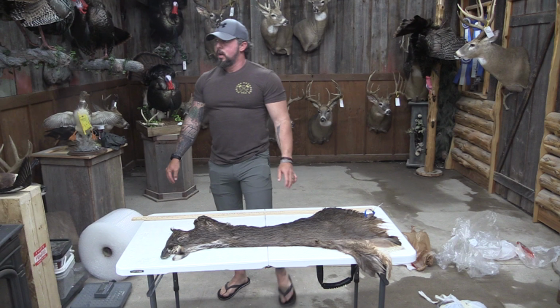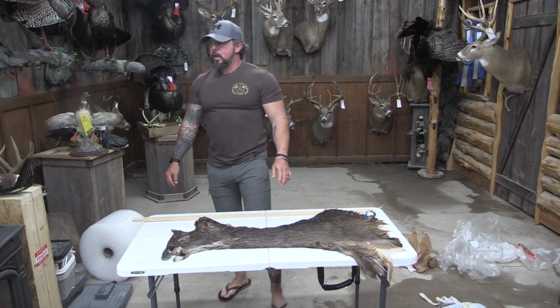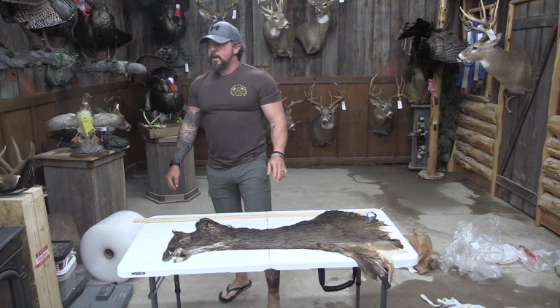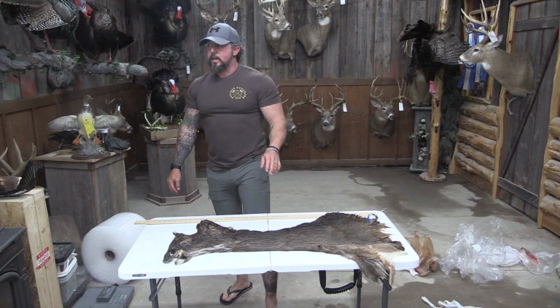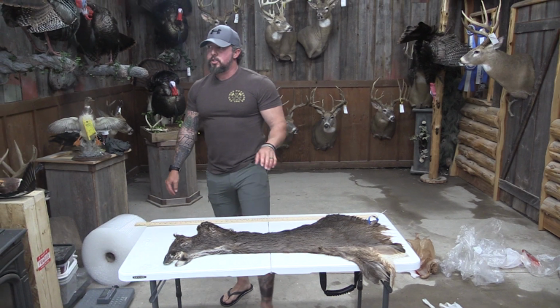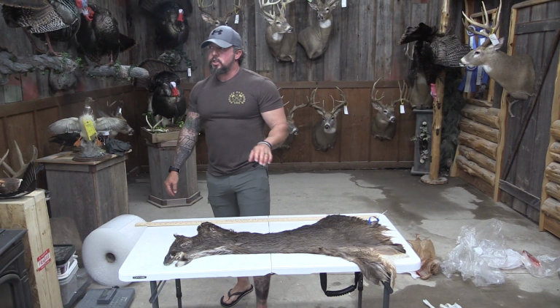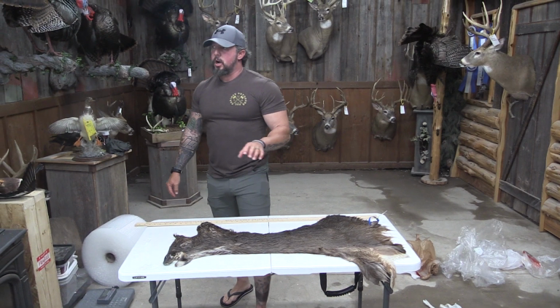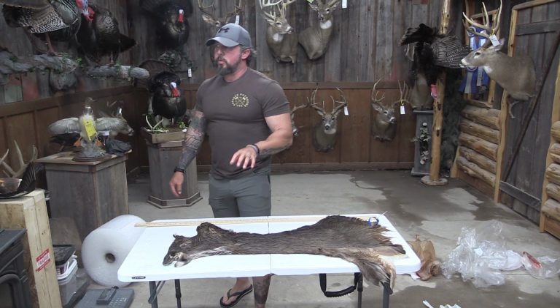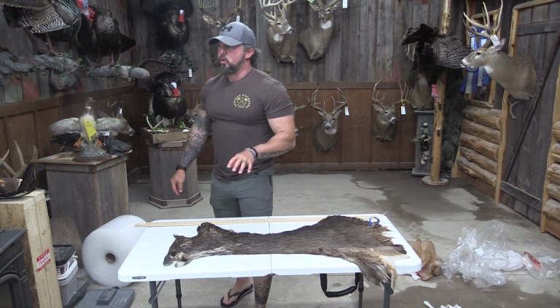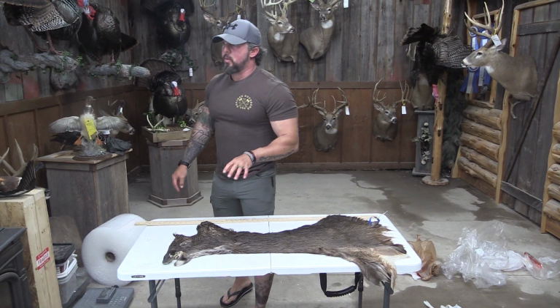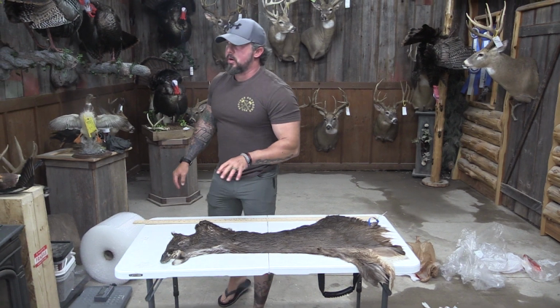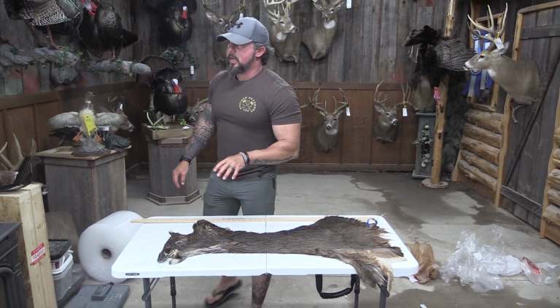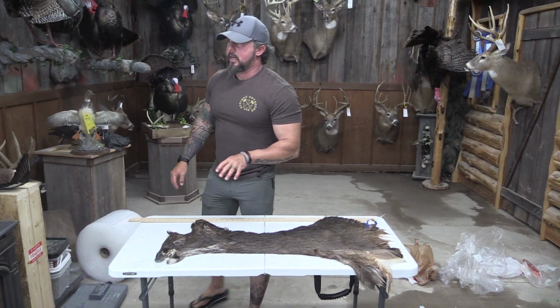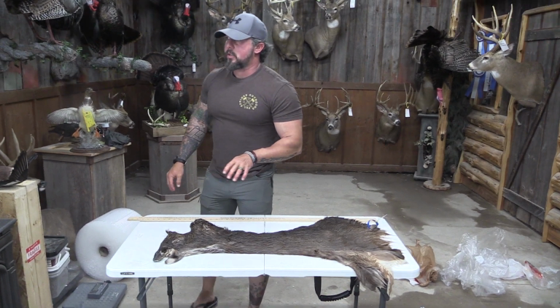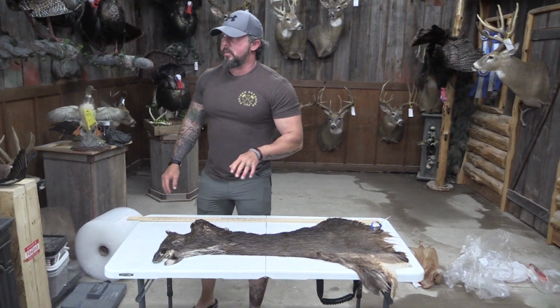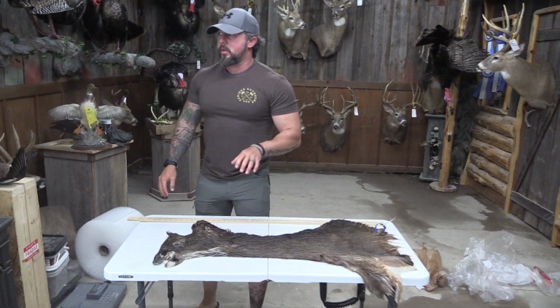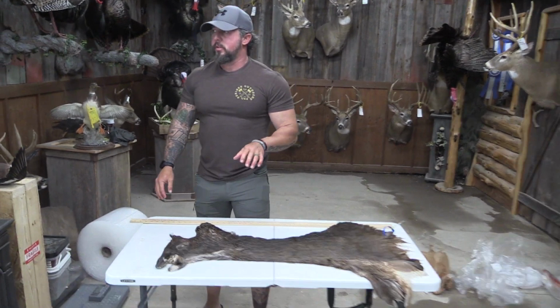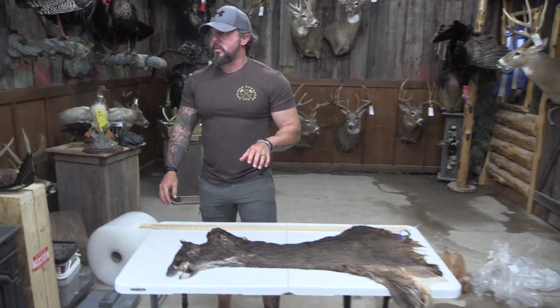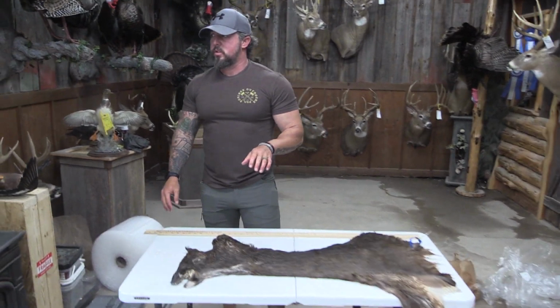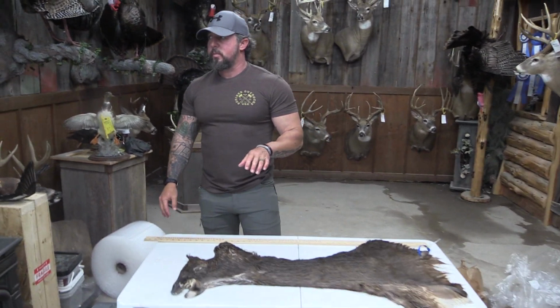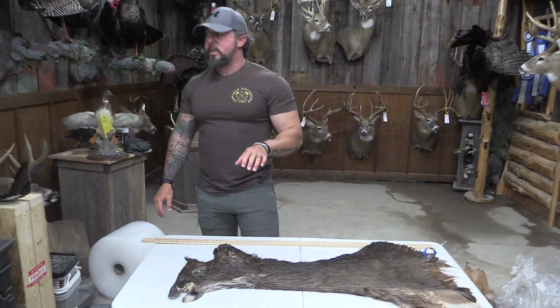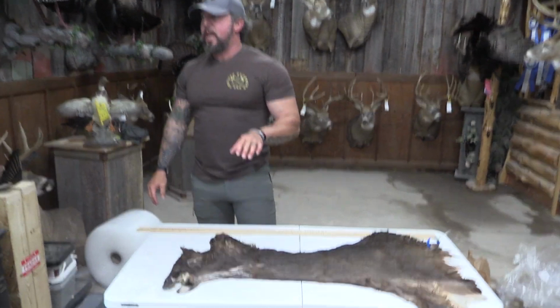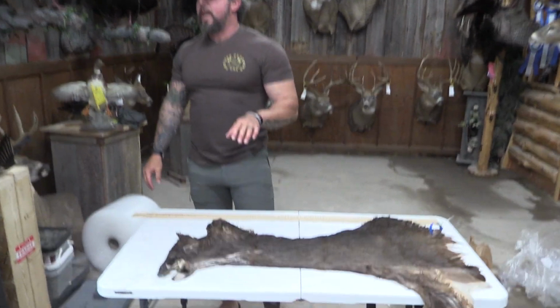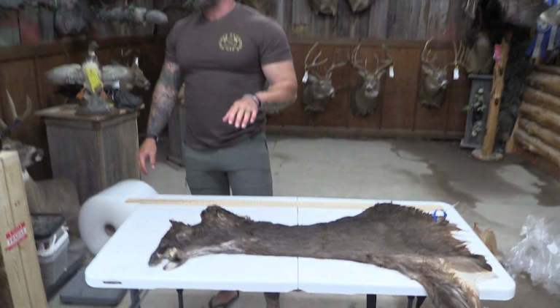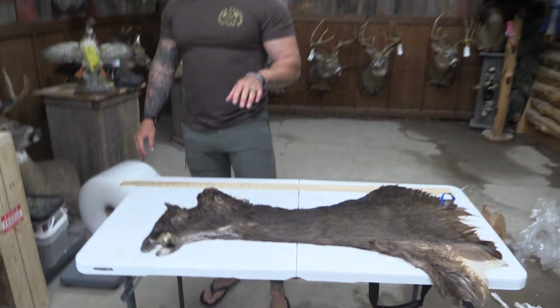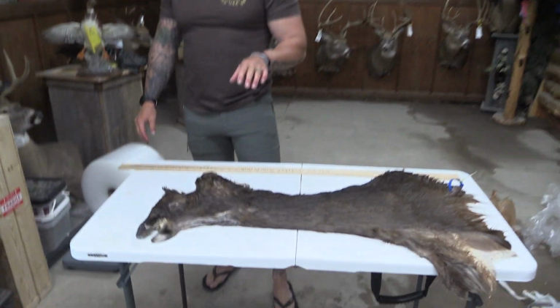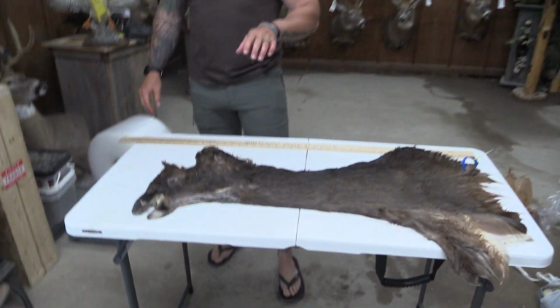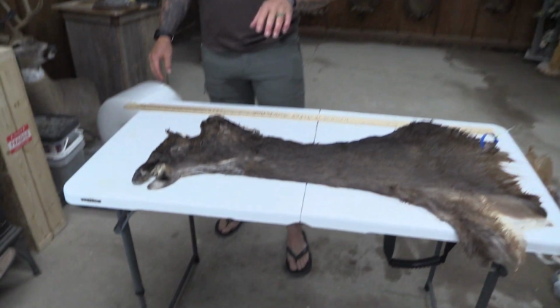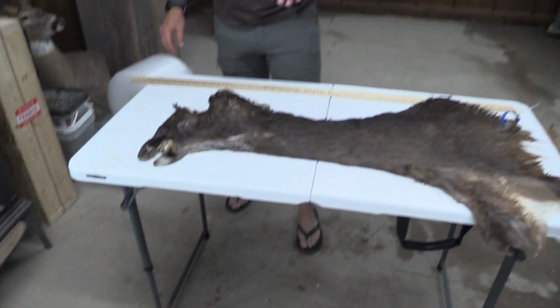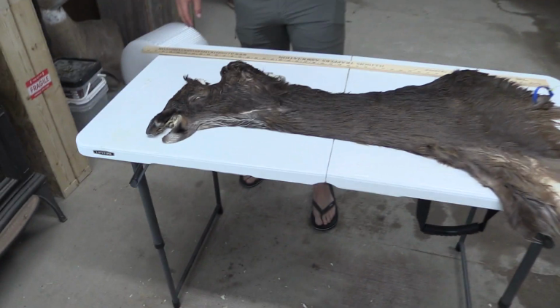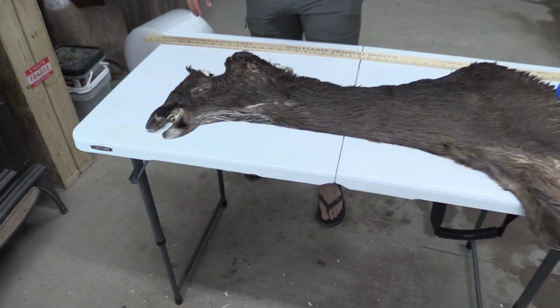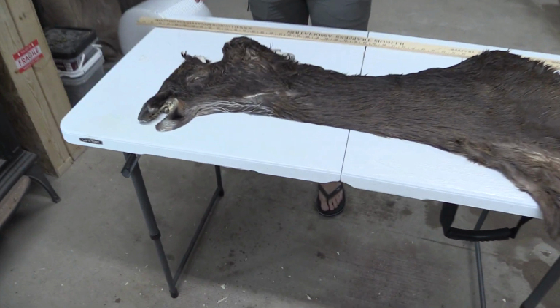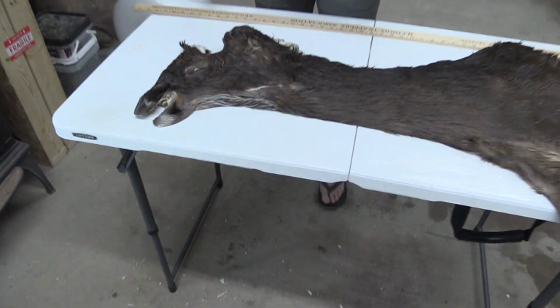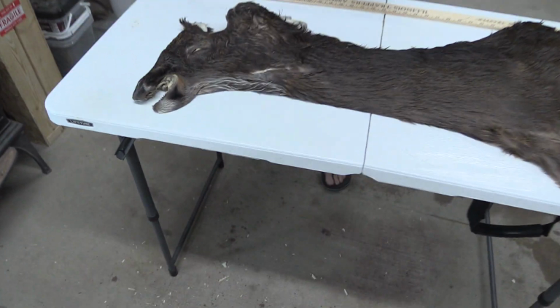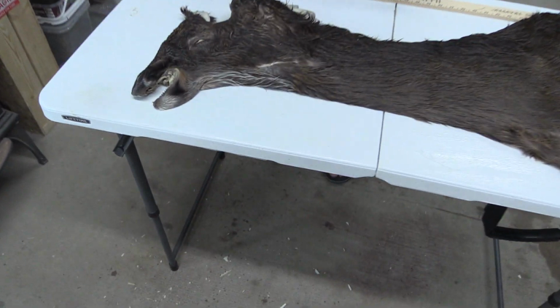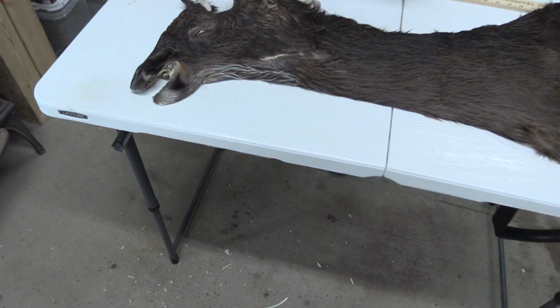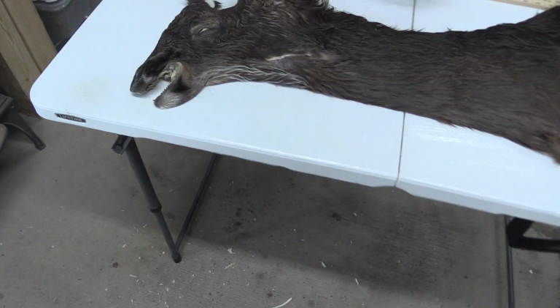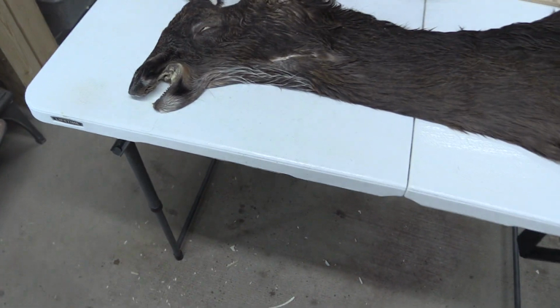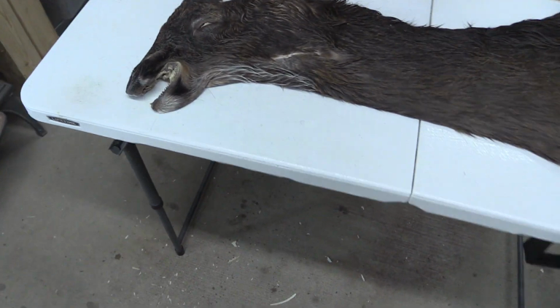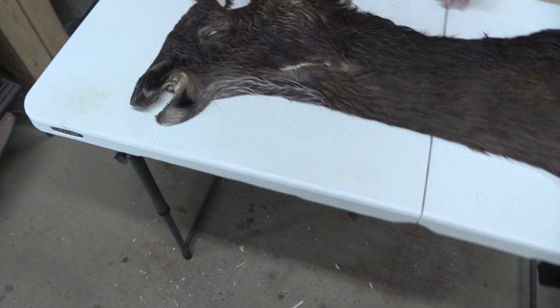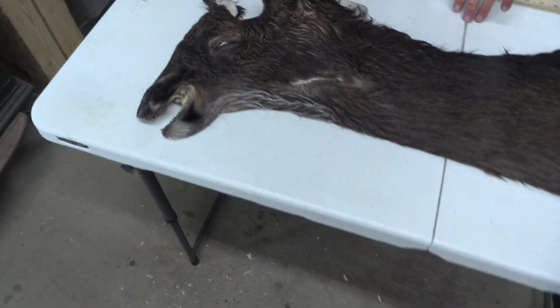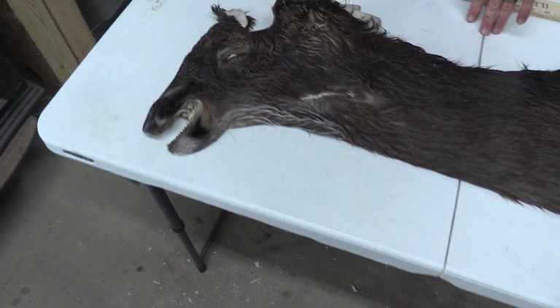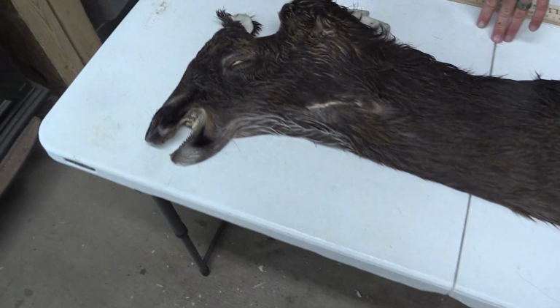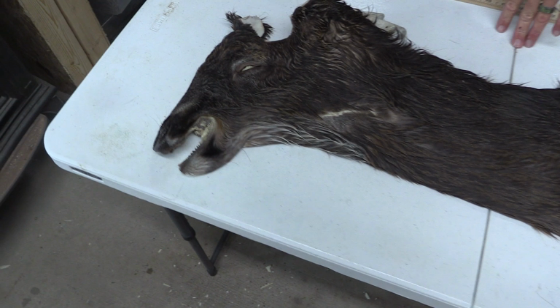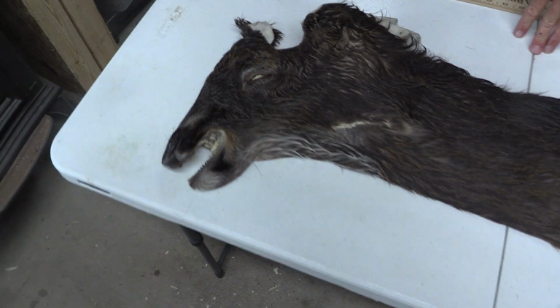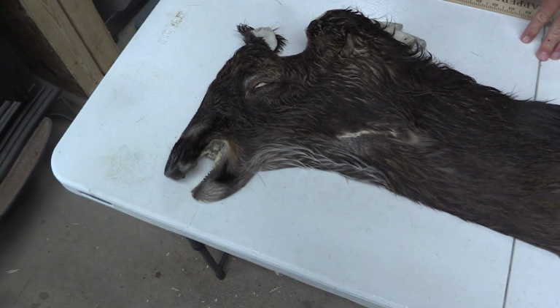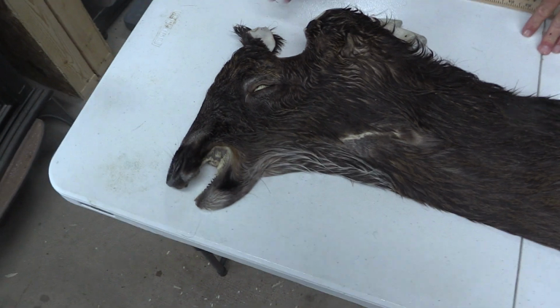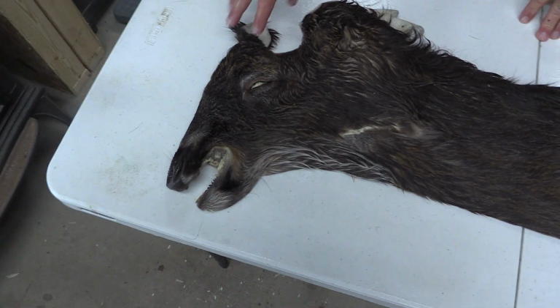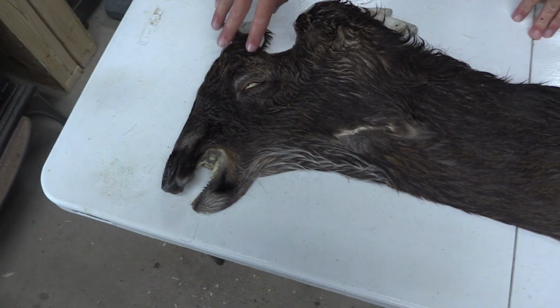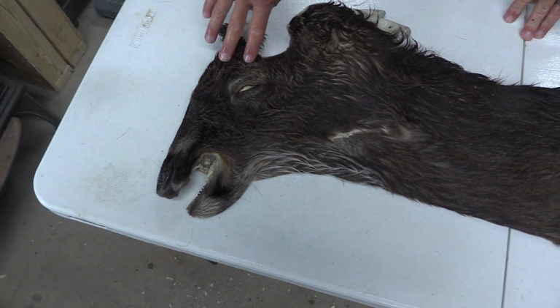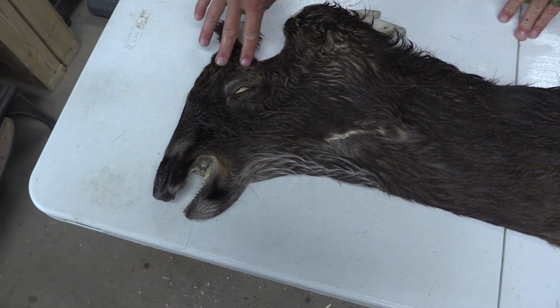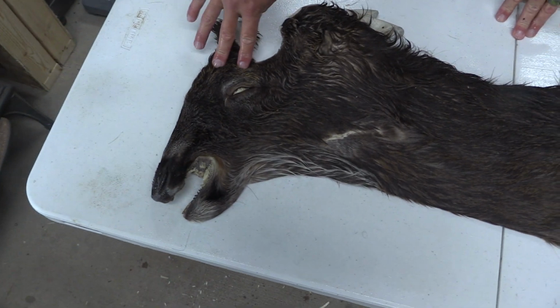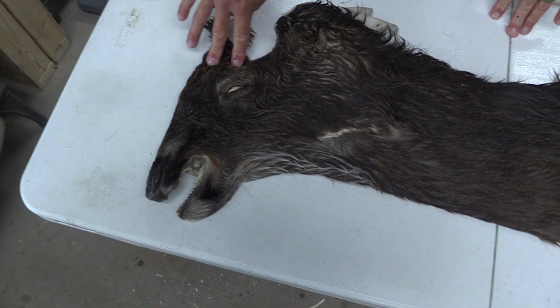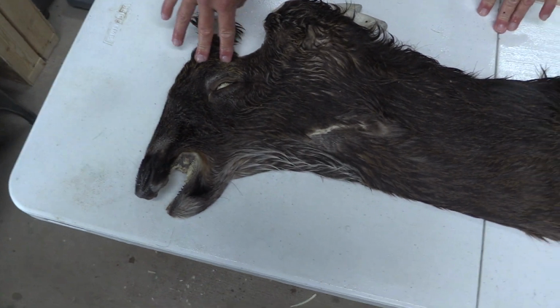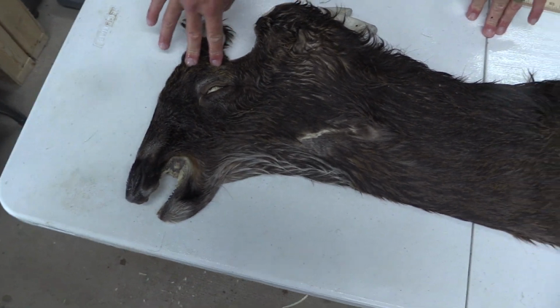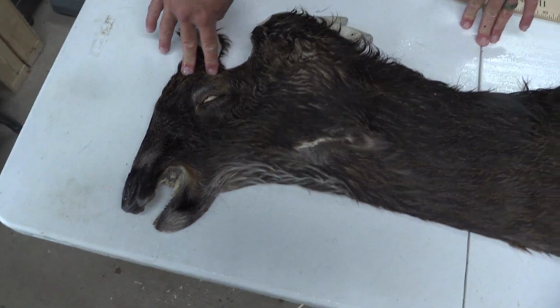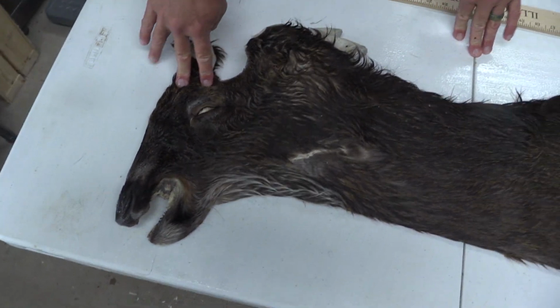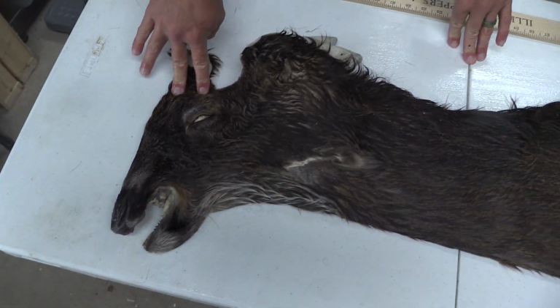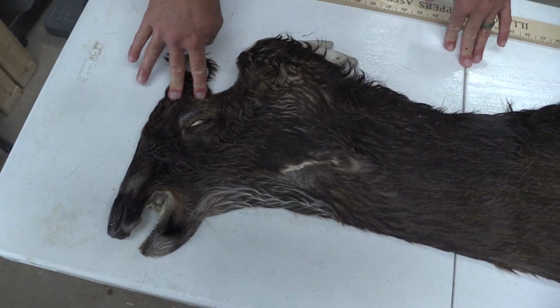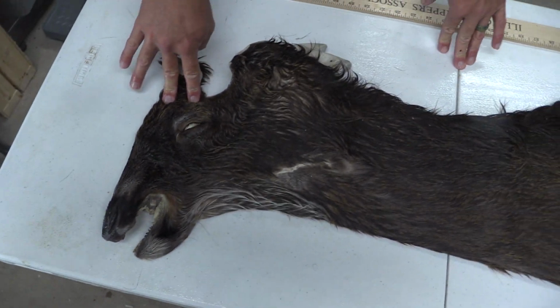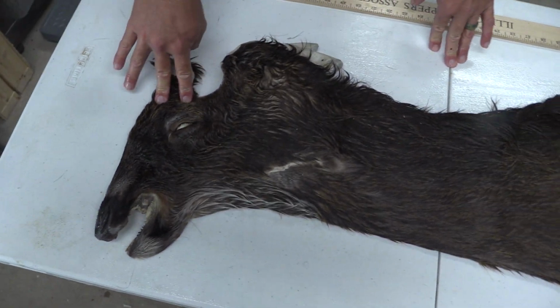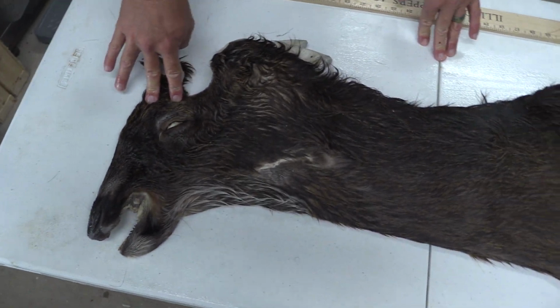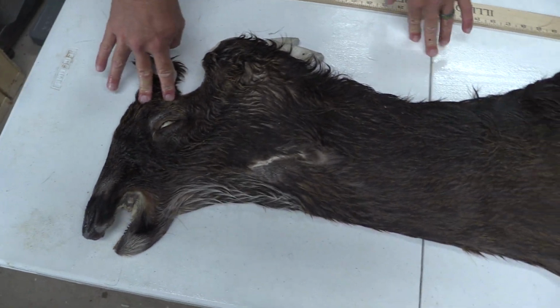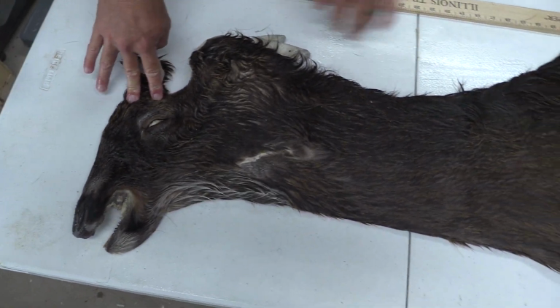Hey guys, John with Old Barn Taxidermy. This is going to be tag number 2292. This one's going to measure 7 by 21.